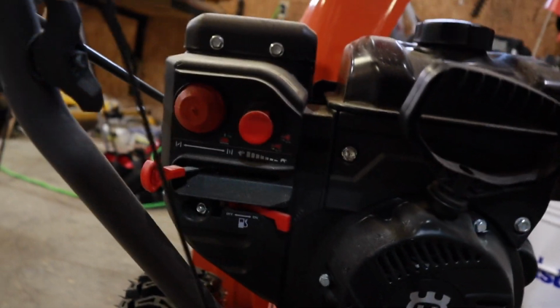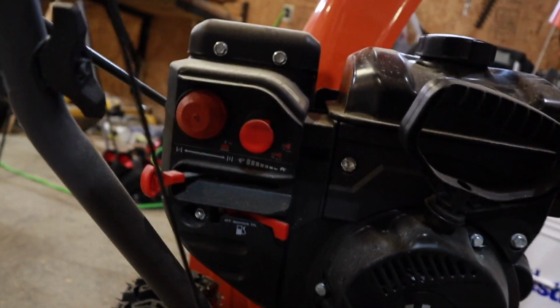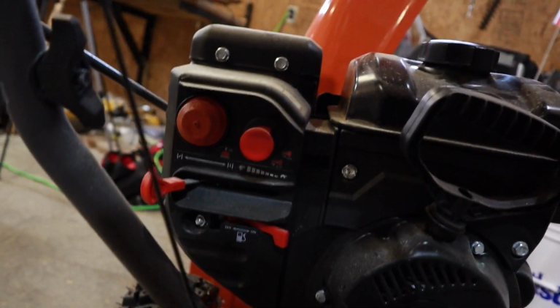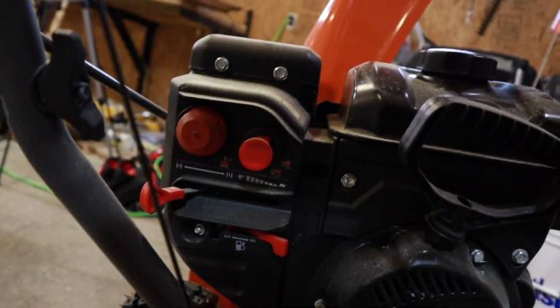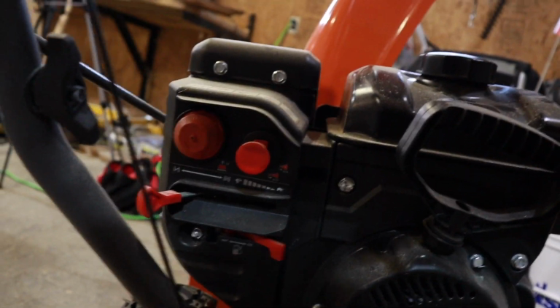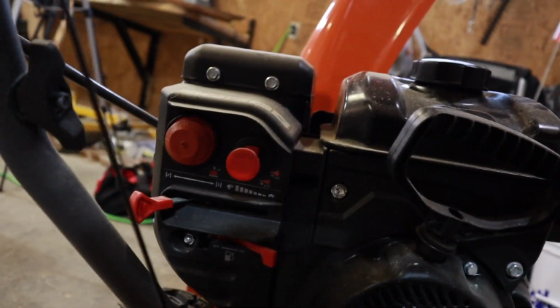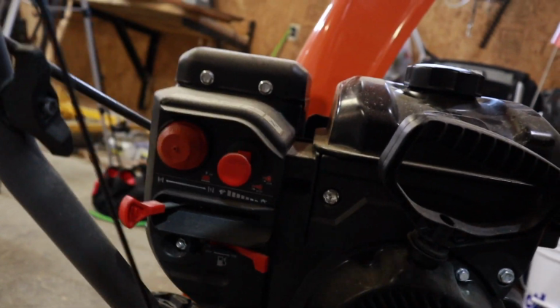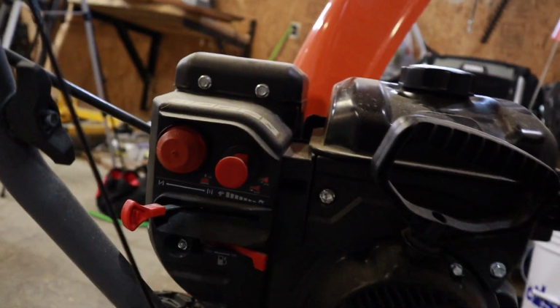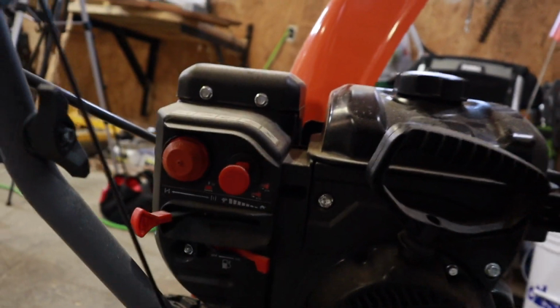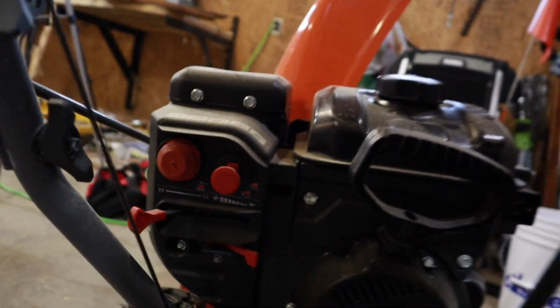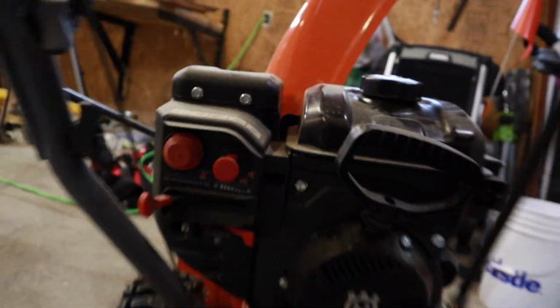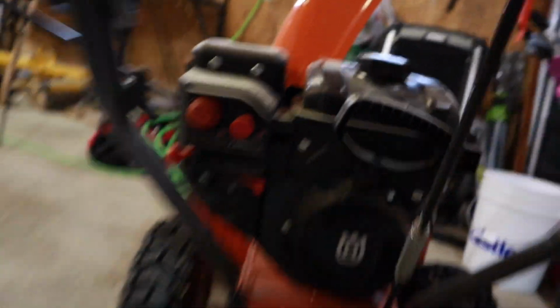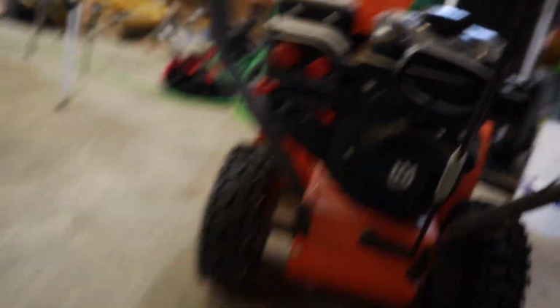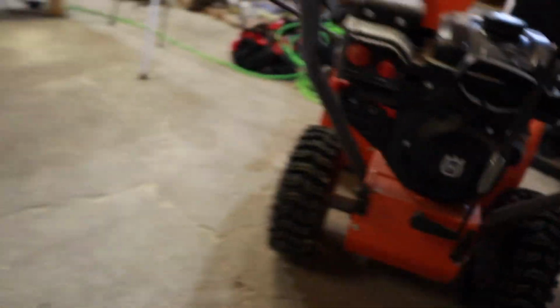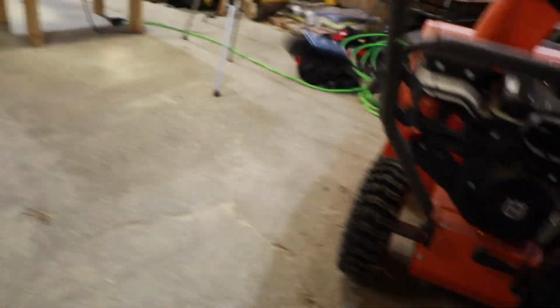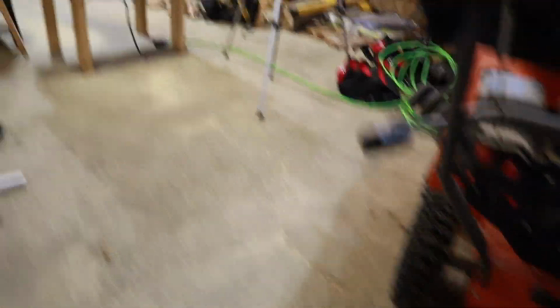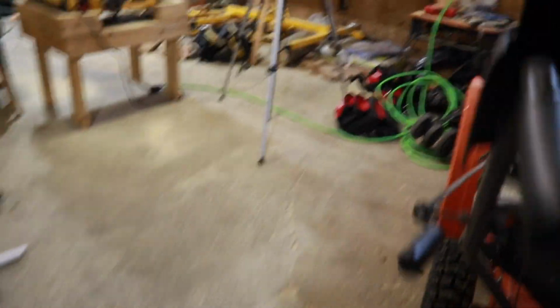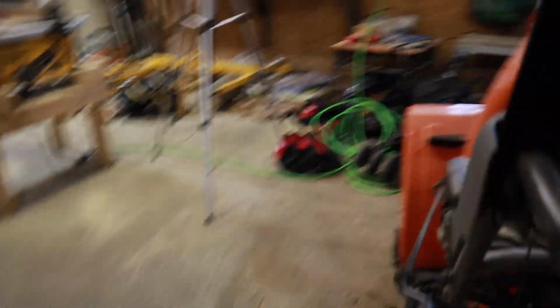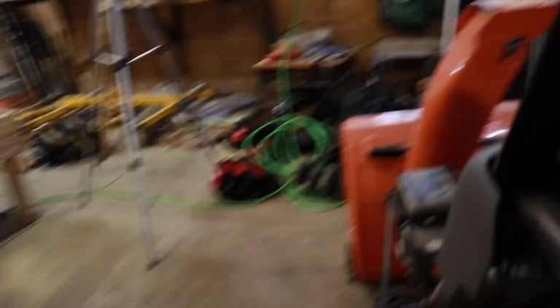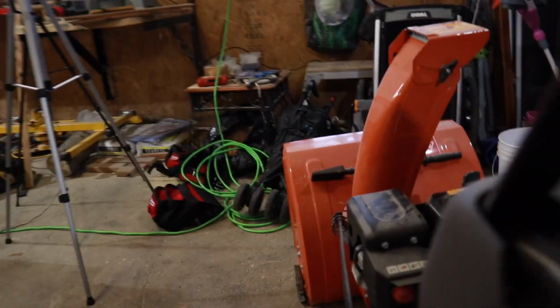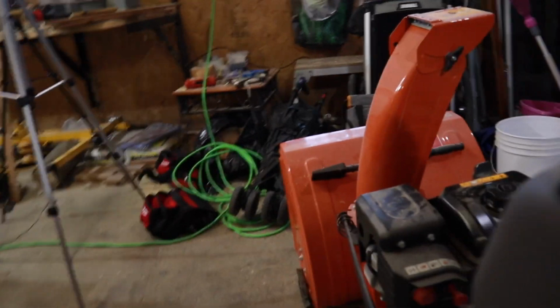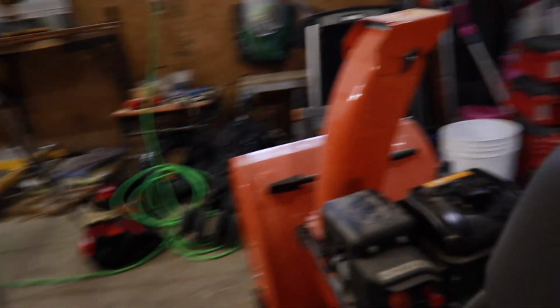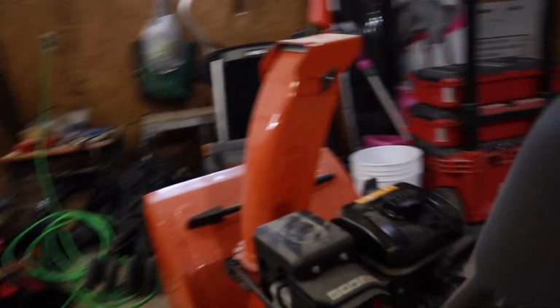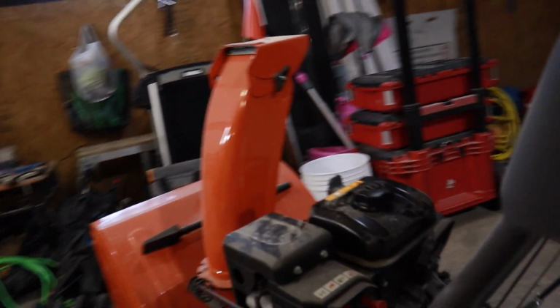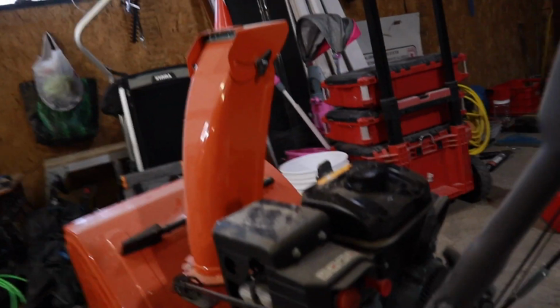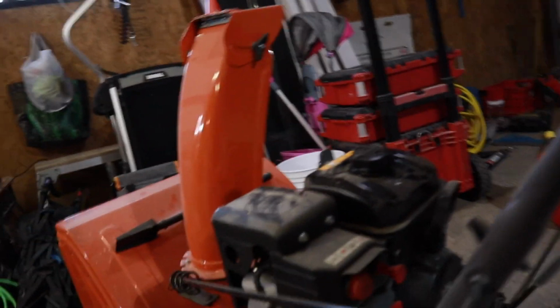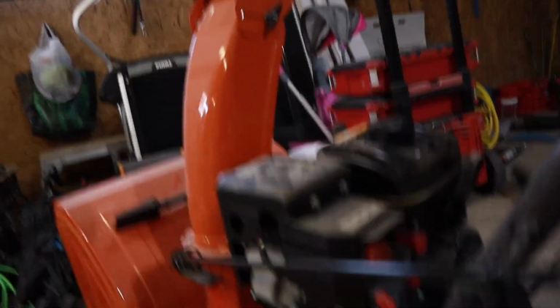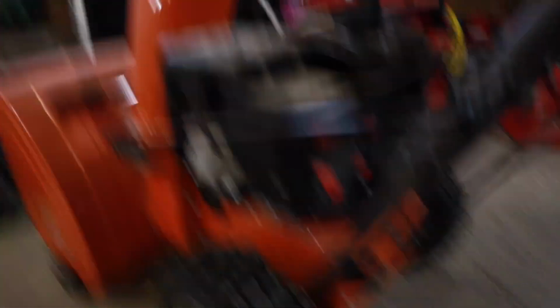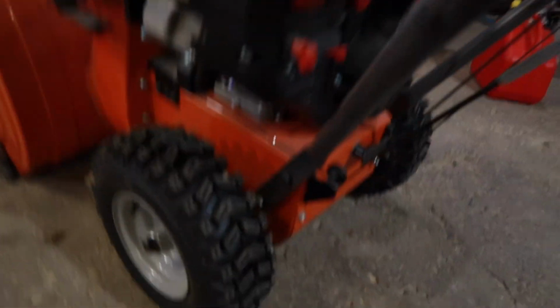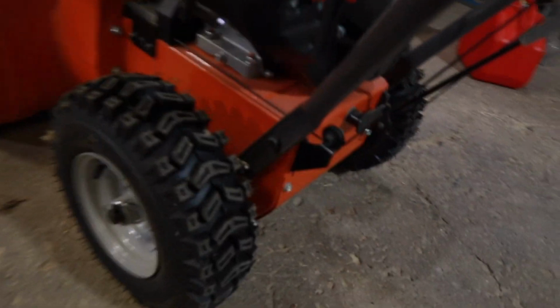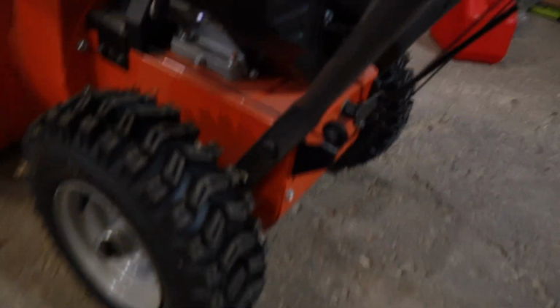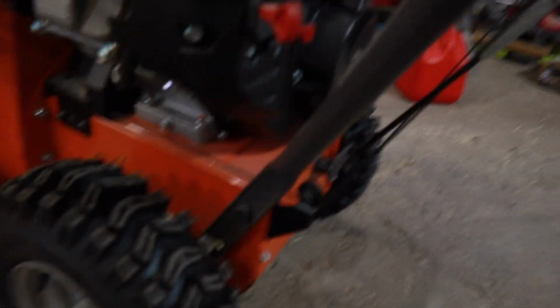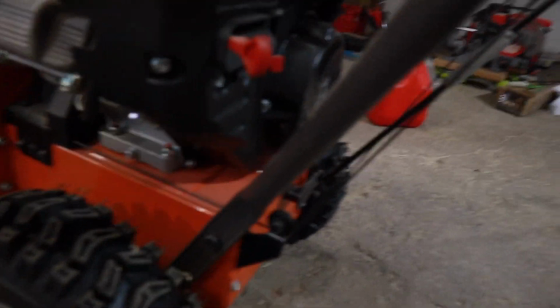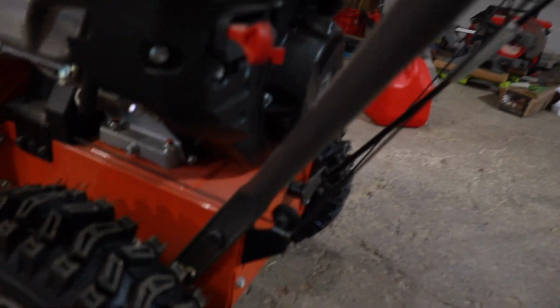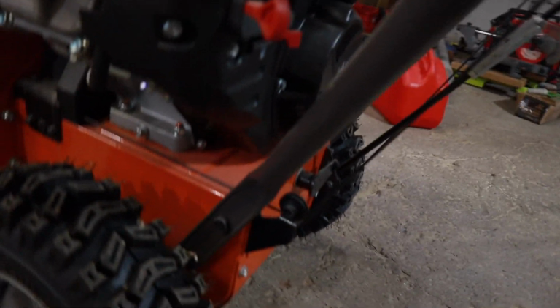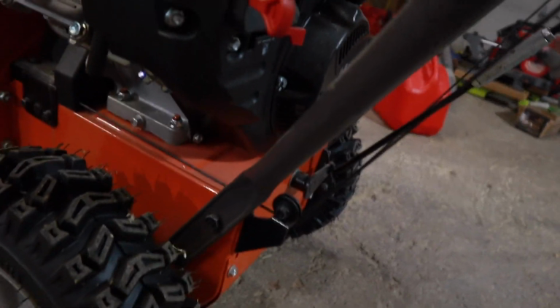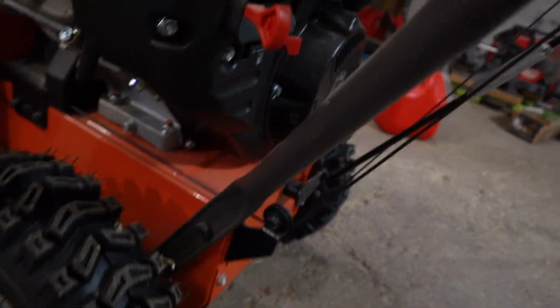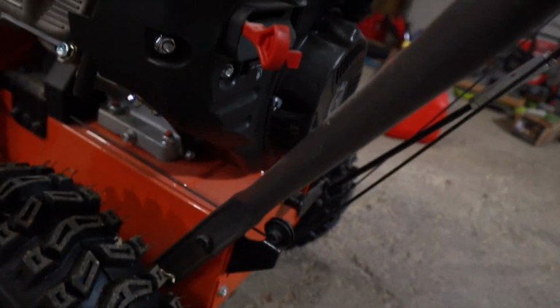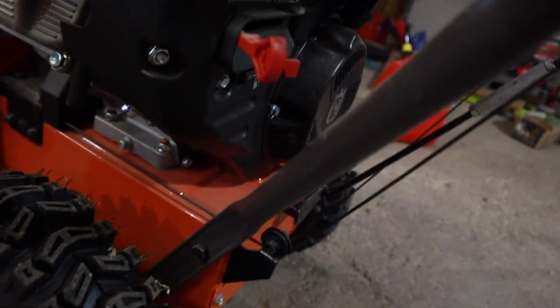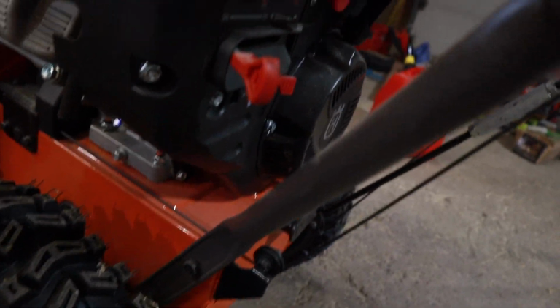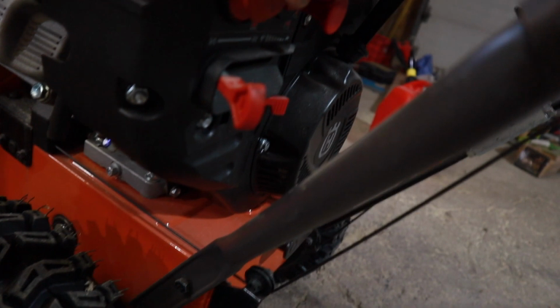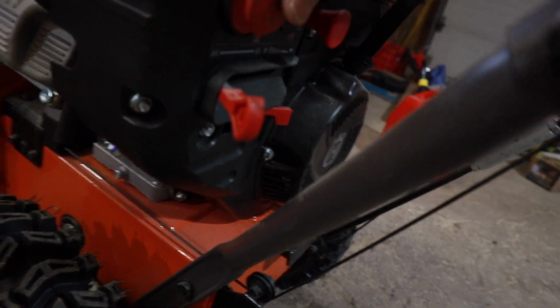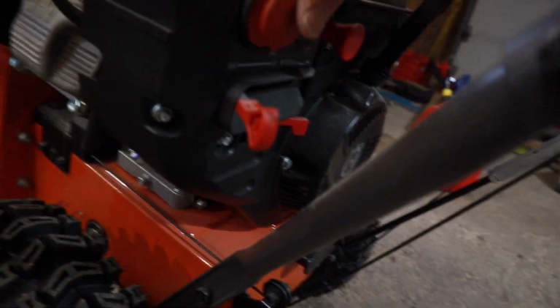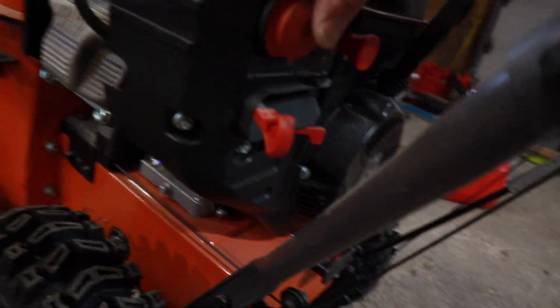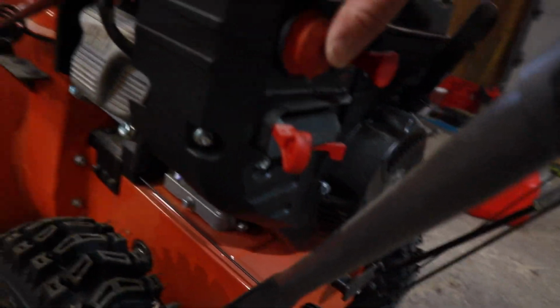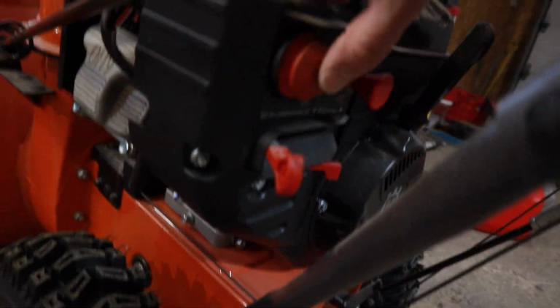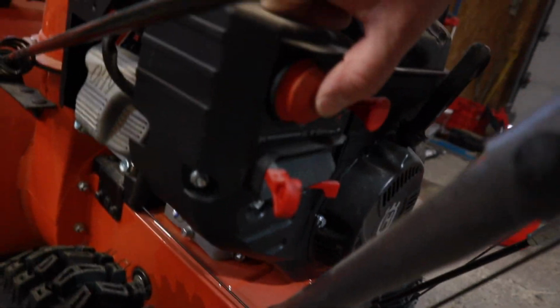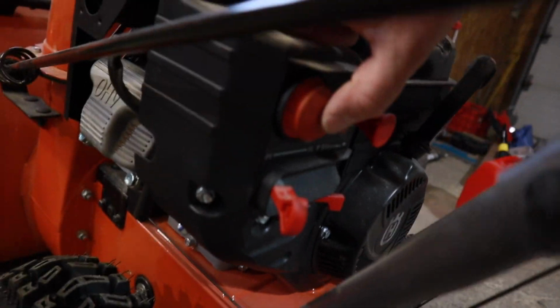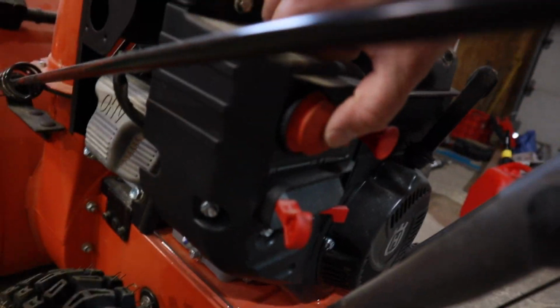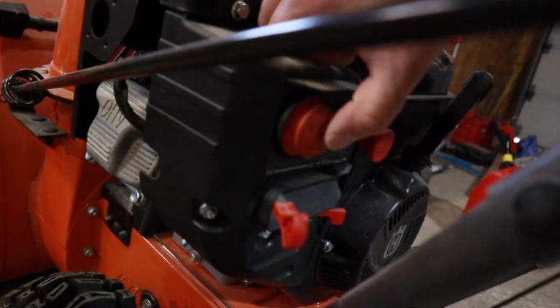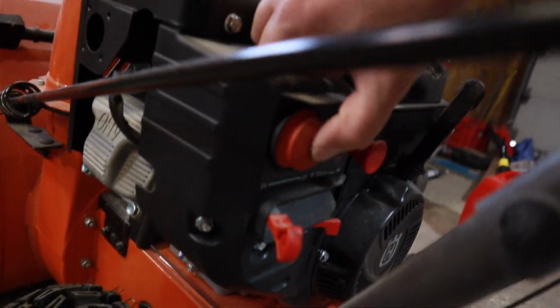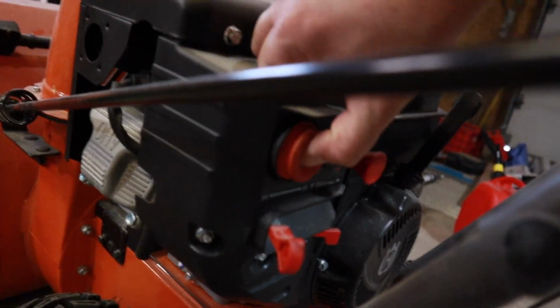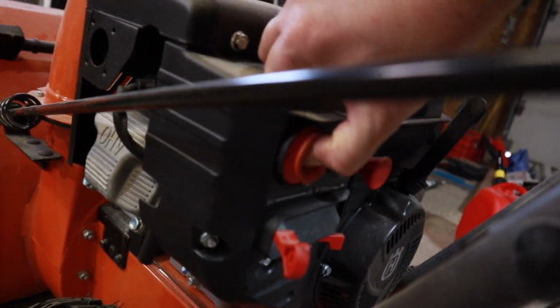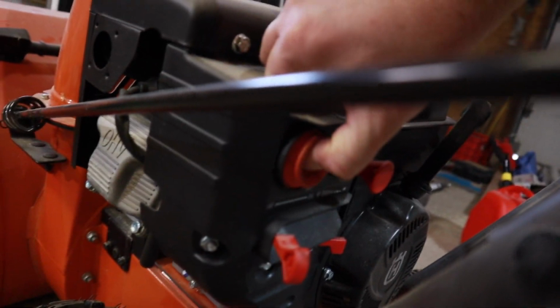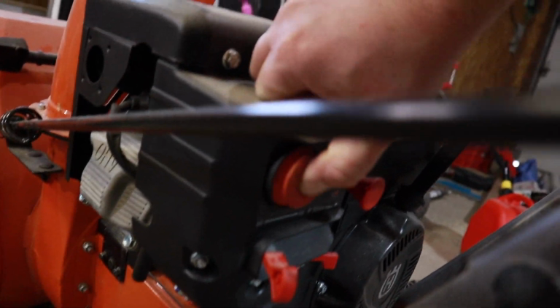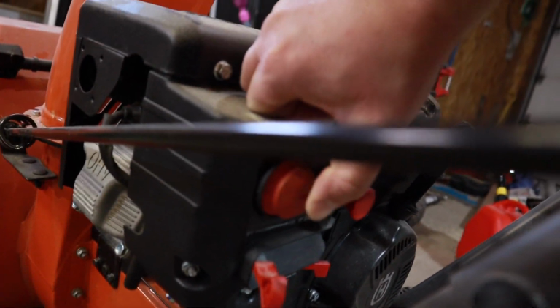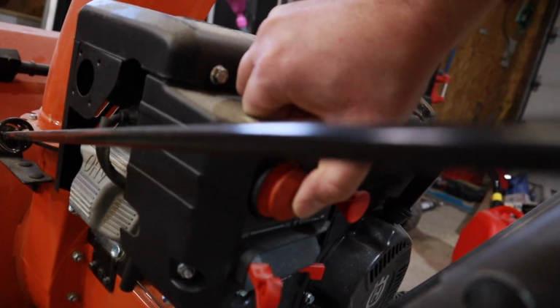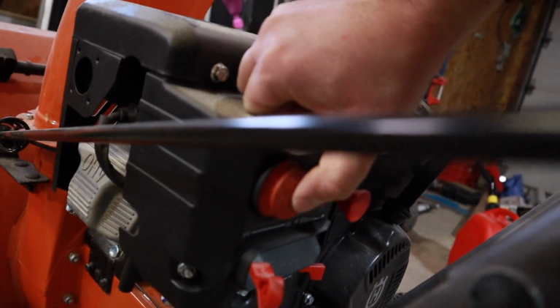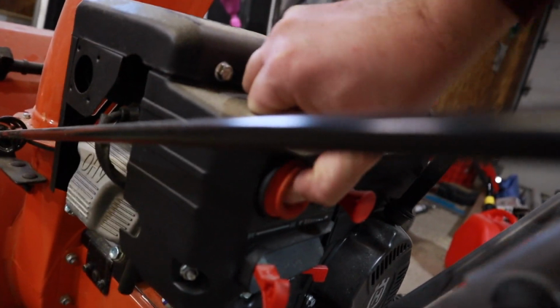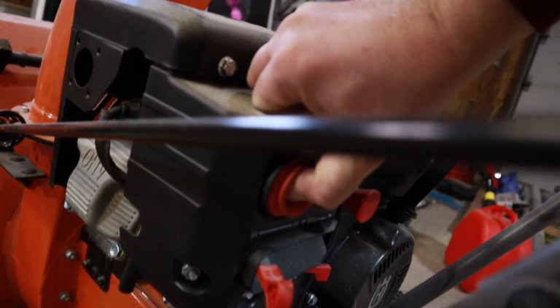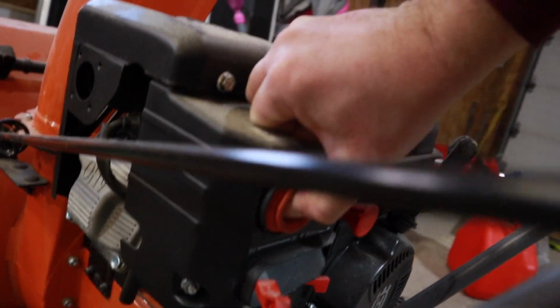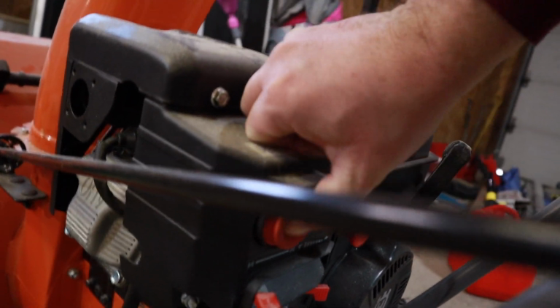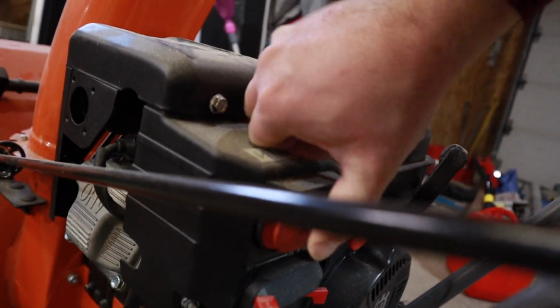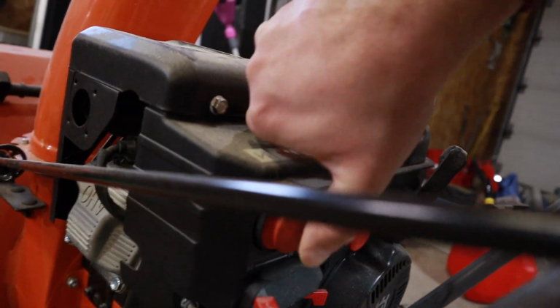And then we're going to prime it. To prime it, all we've got to do is push this button — it says three times.